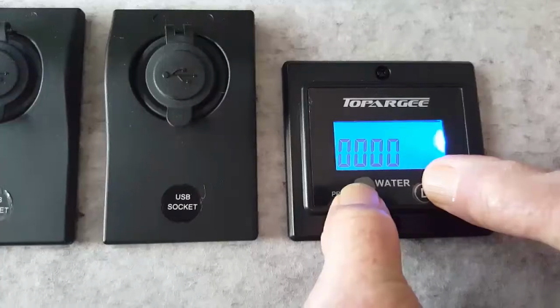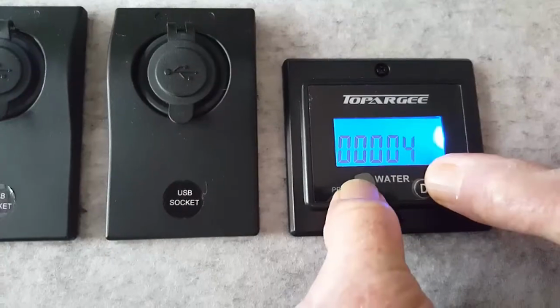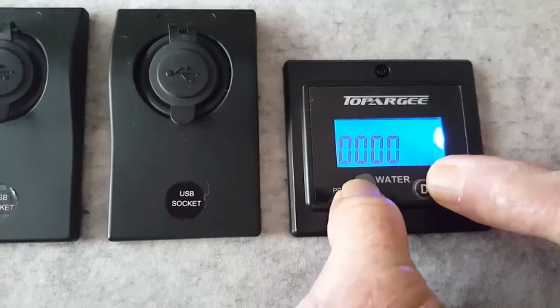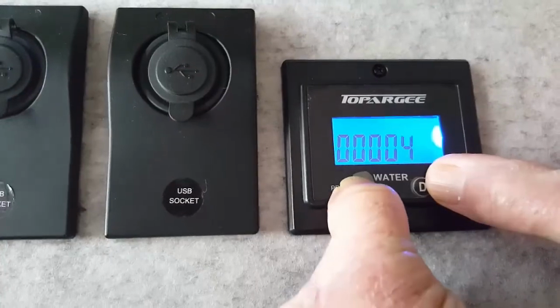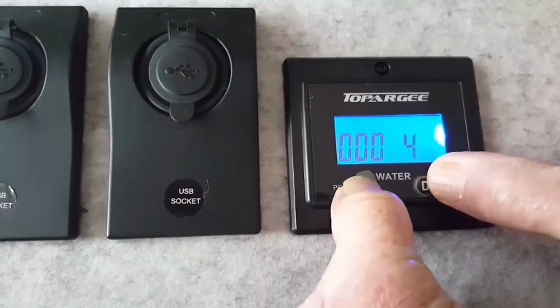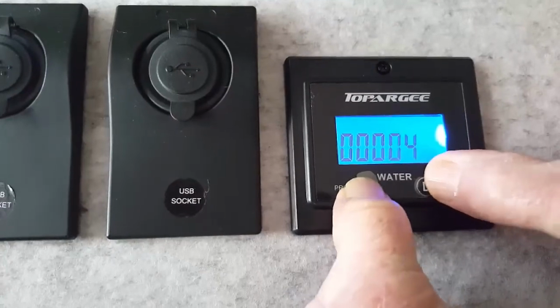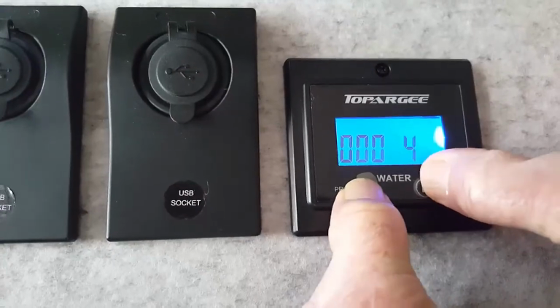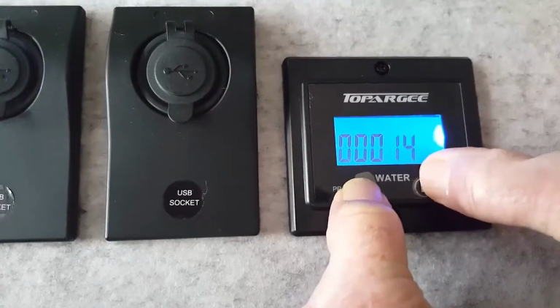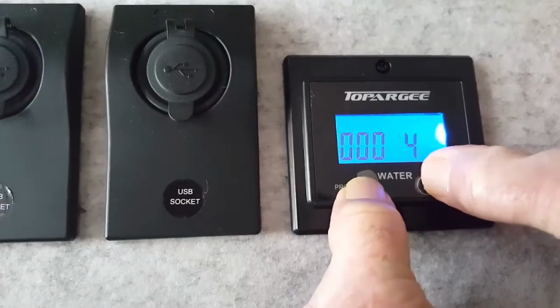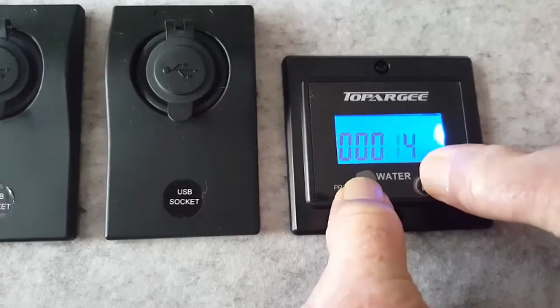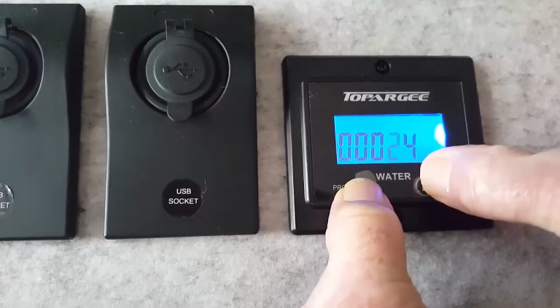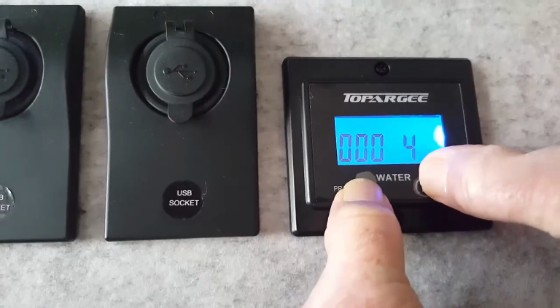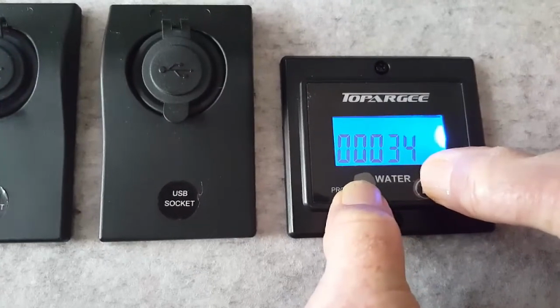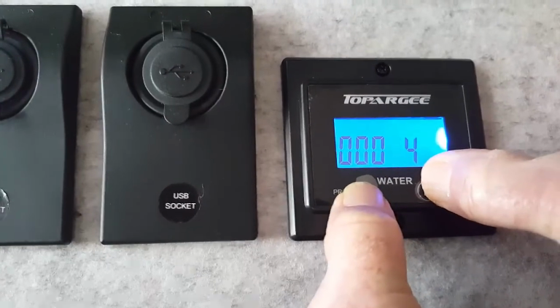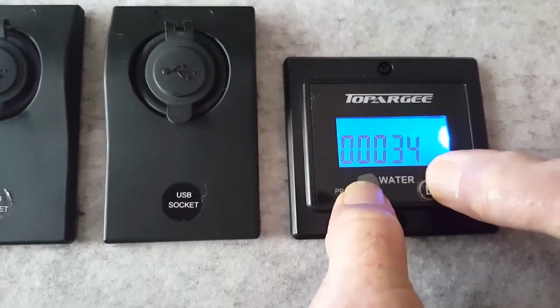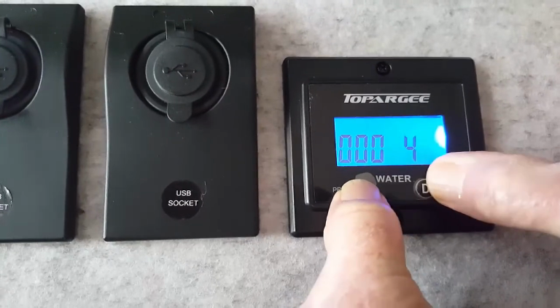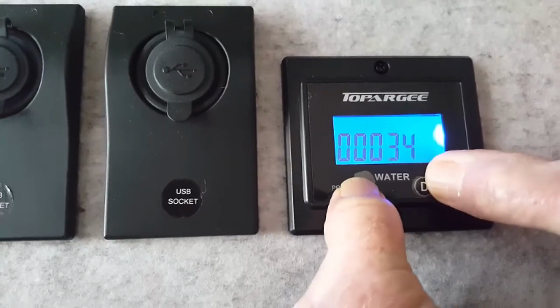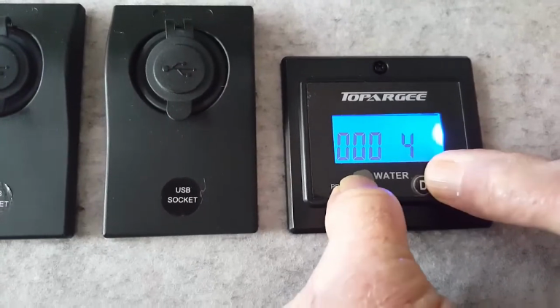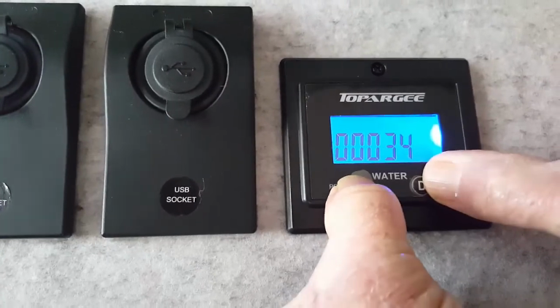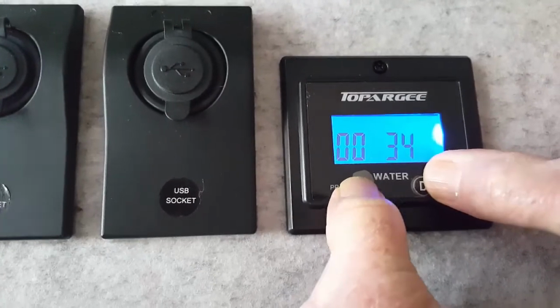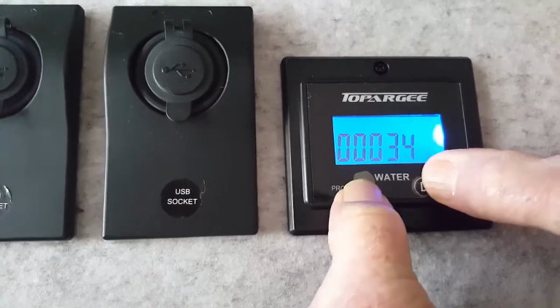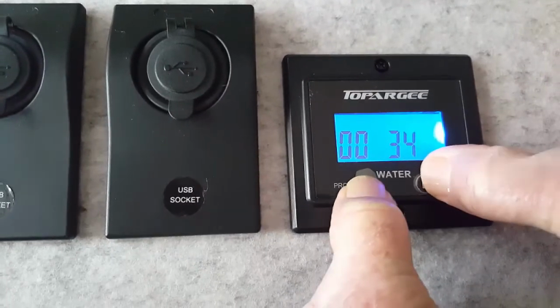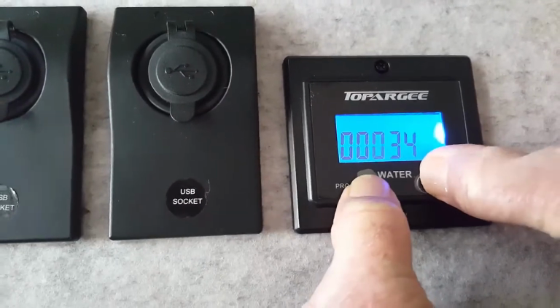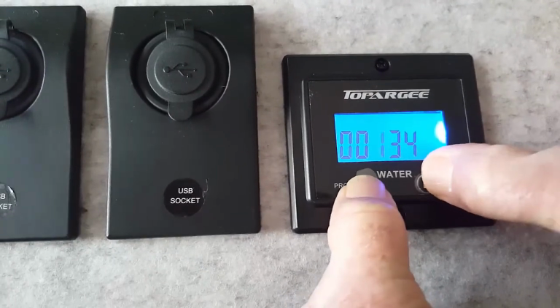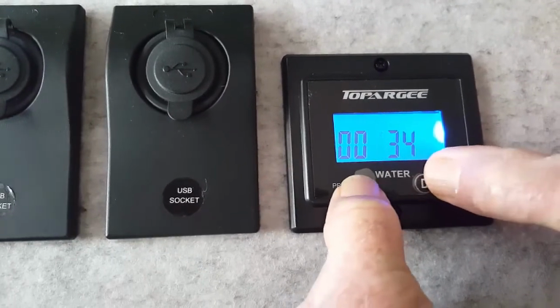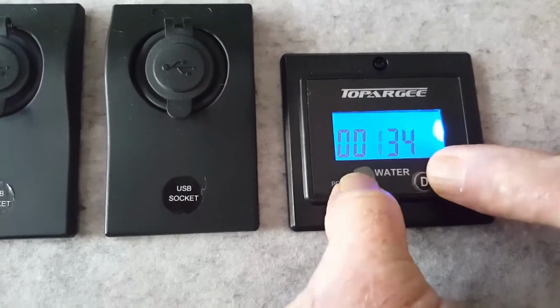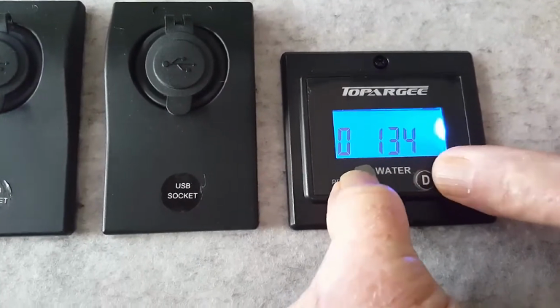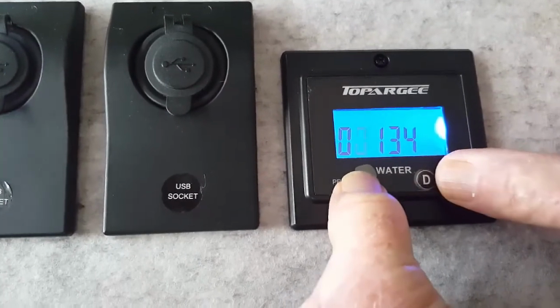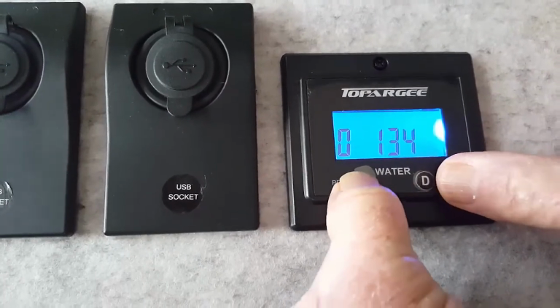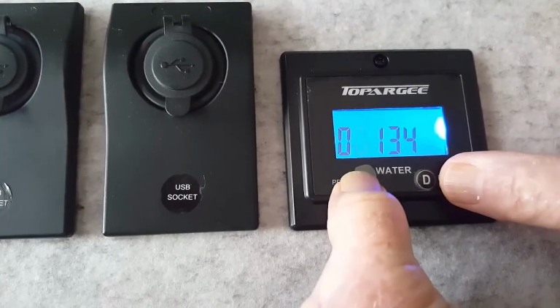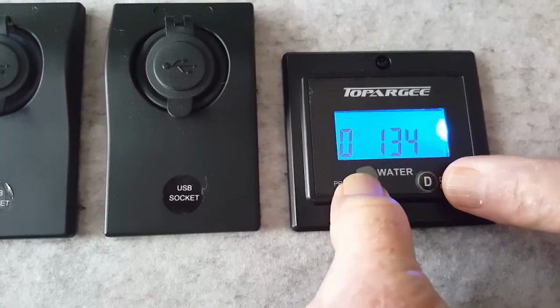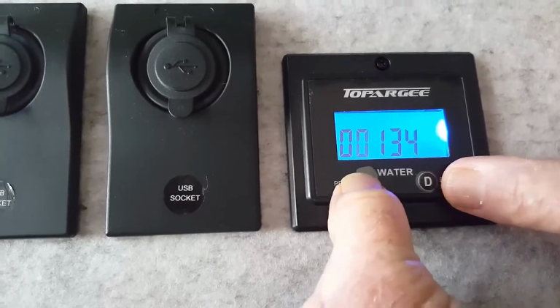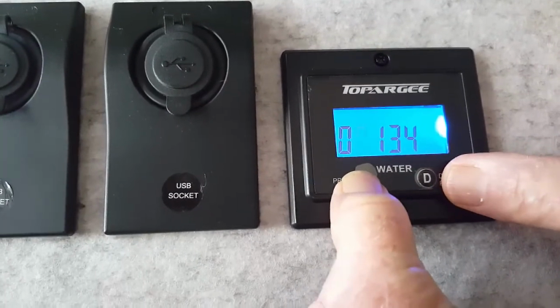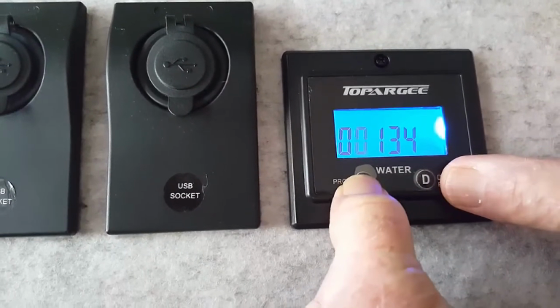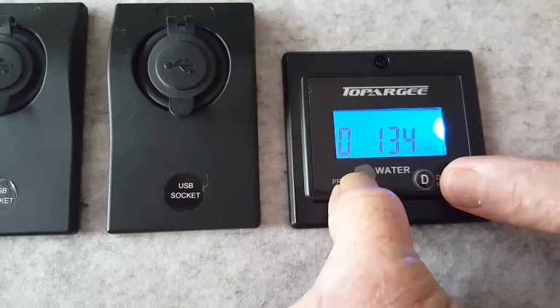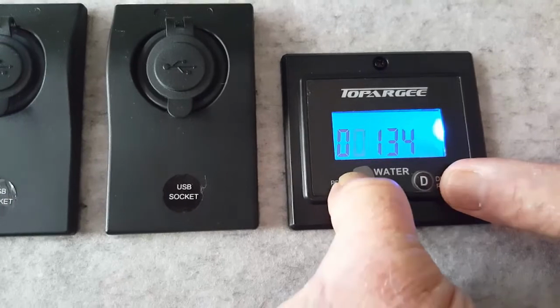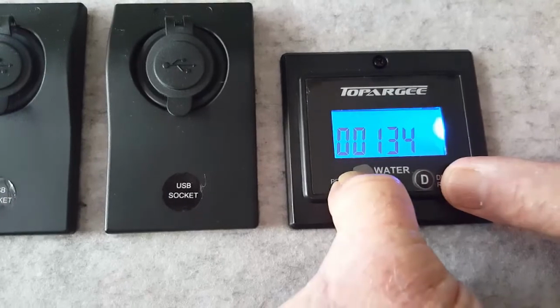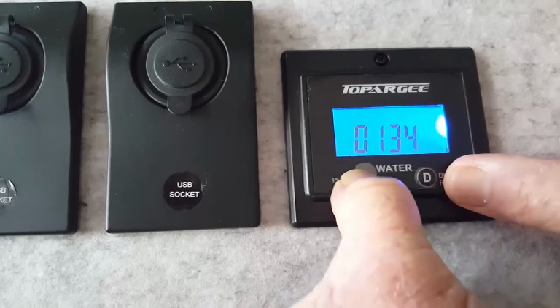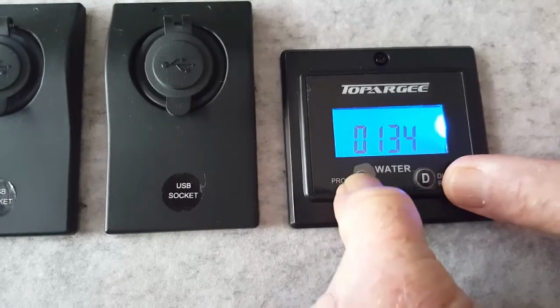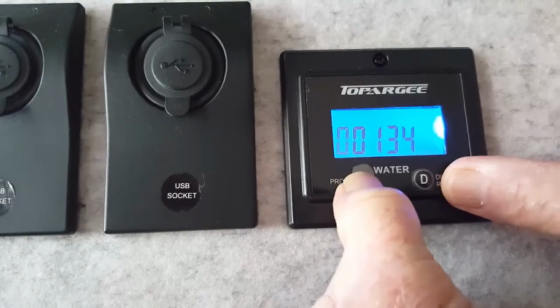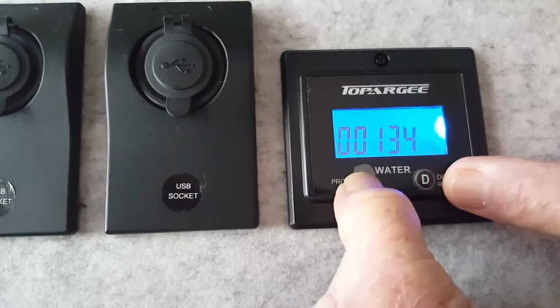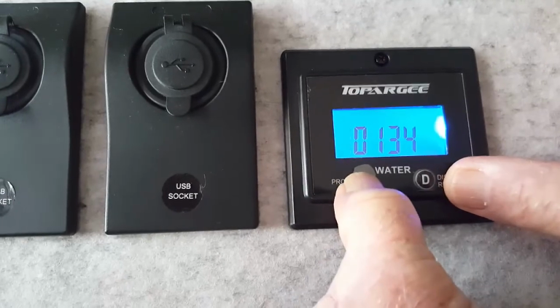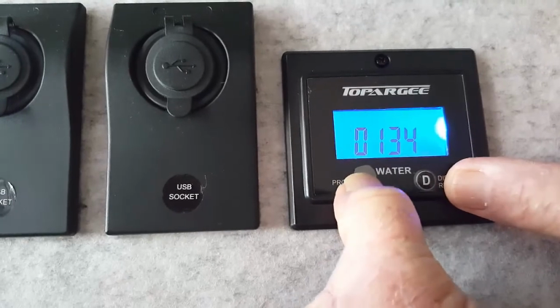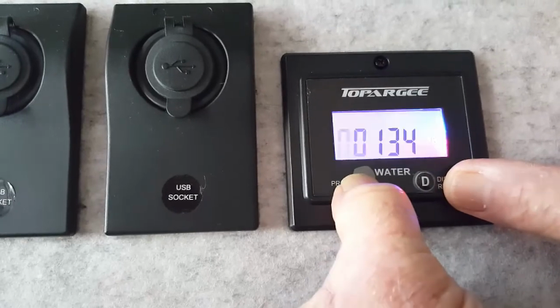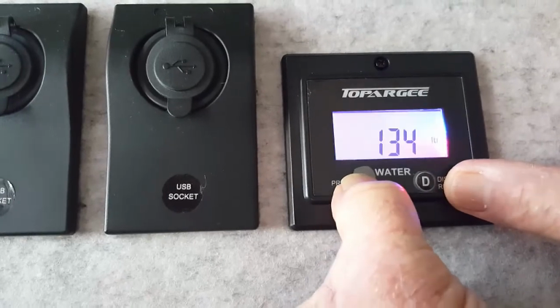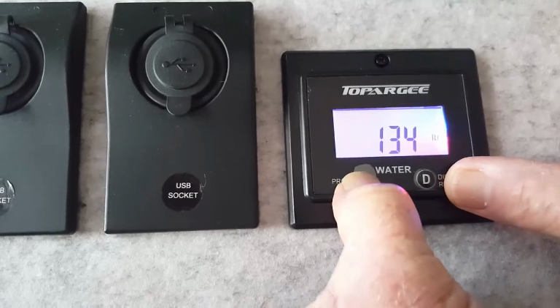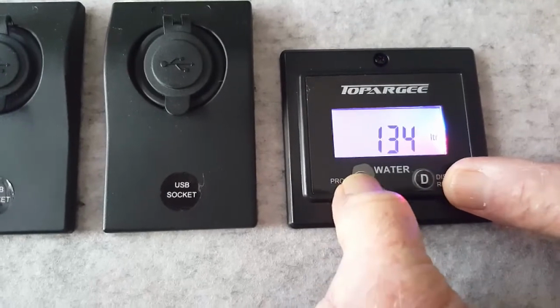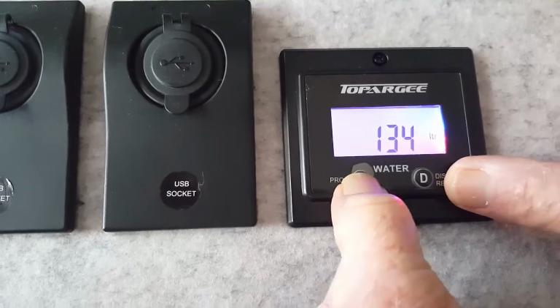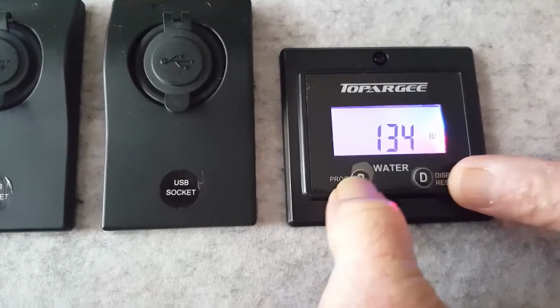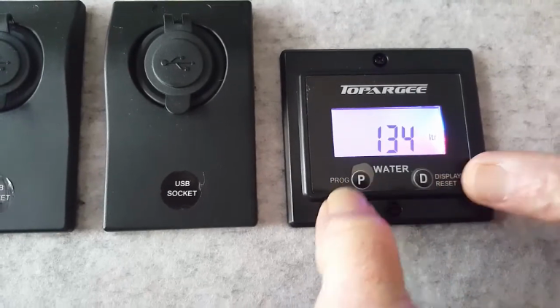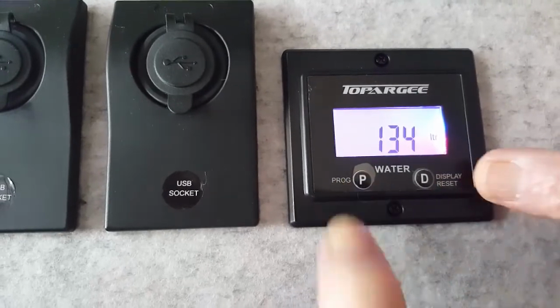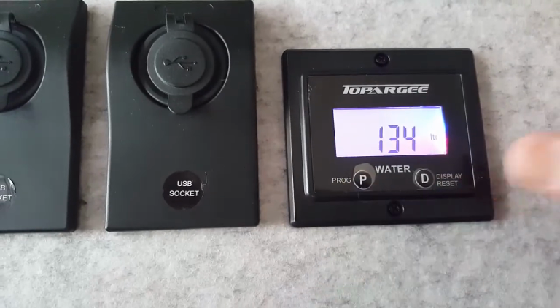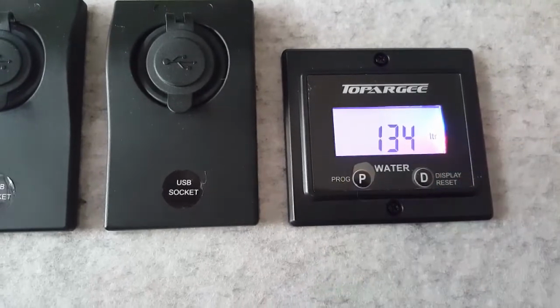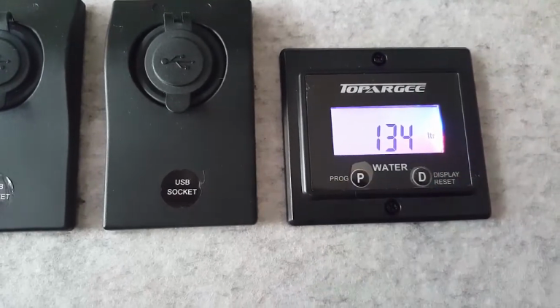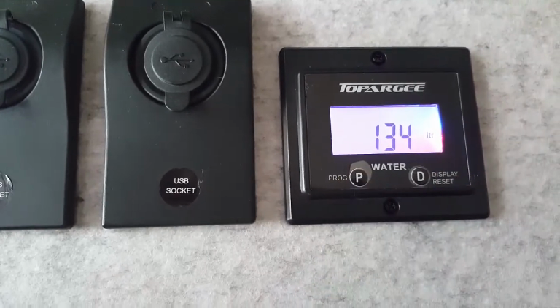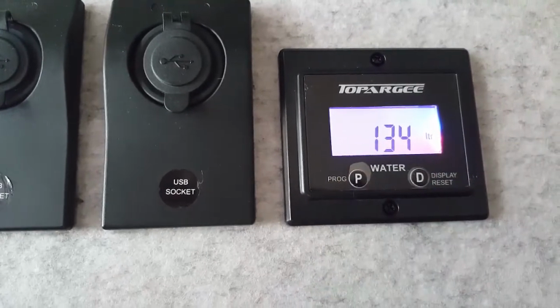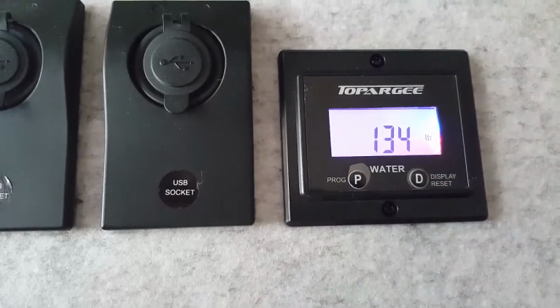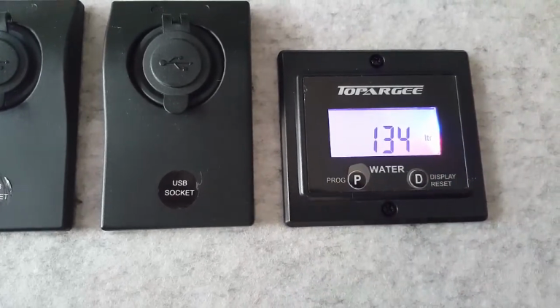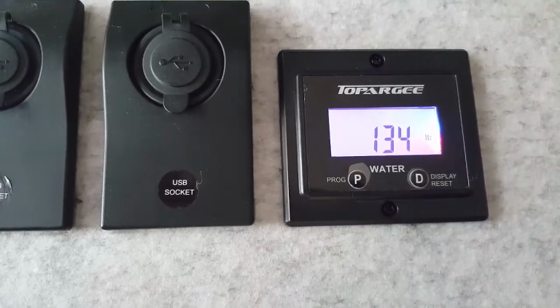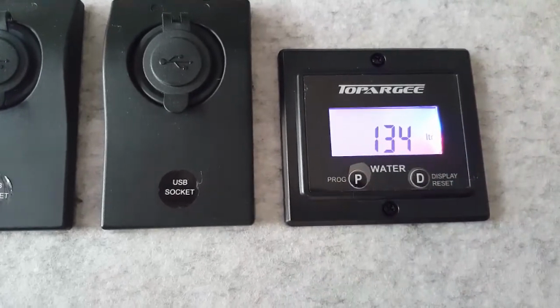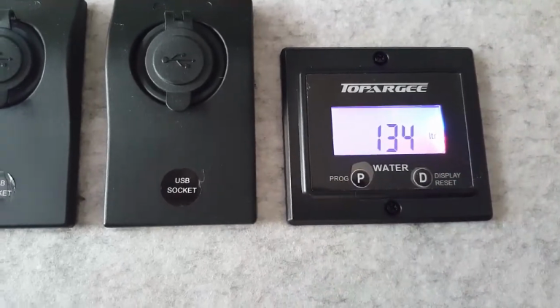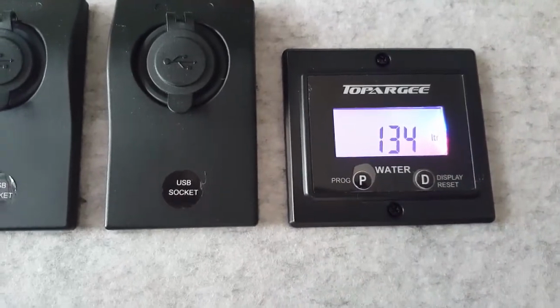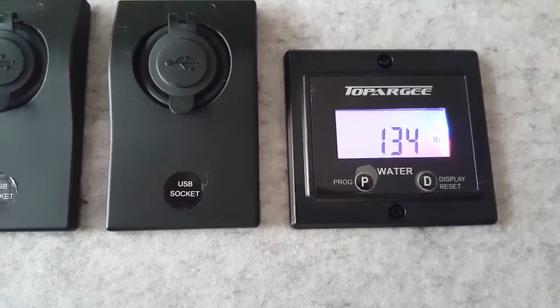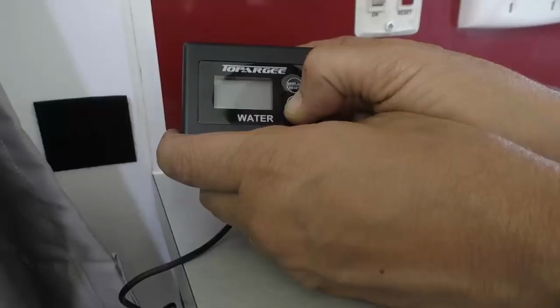Simply program the amount of litres your tank holds, and the unit counts down the number of litres you have left in your tank and displays it on the screen.